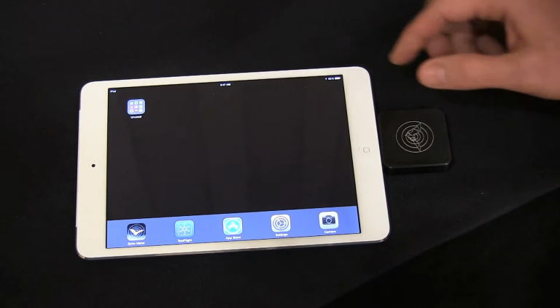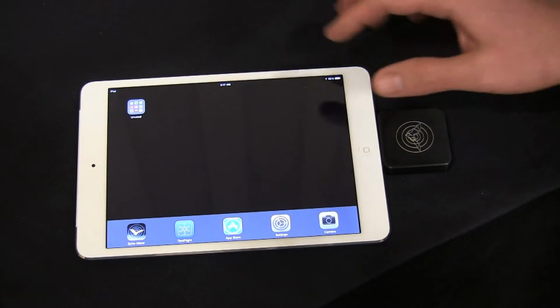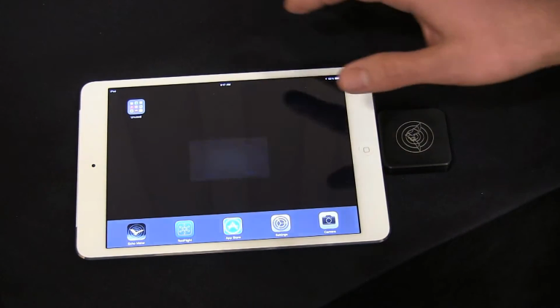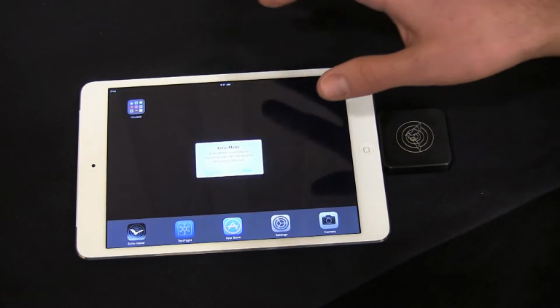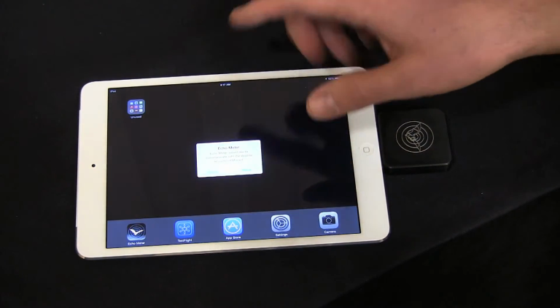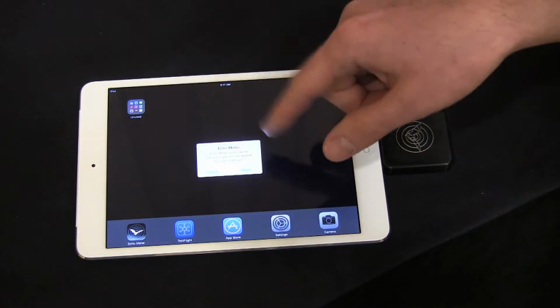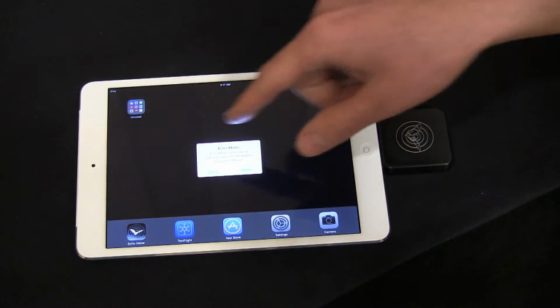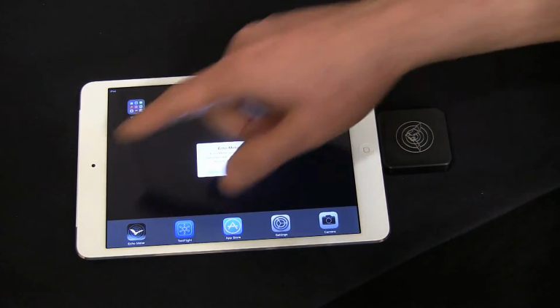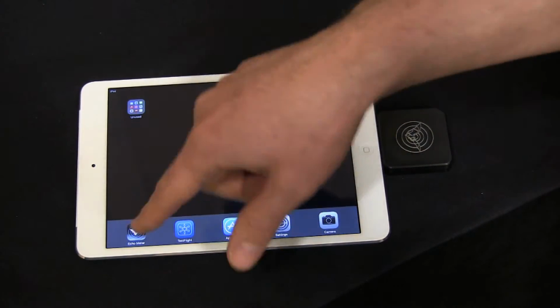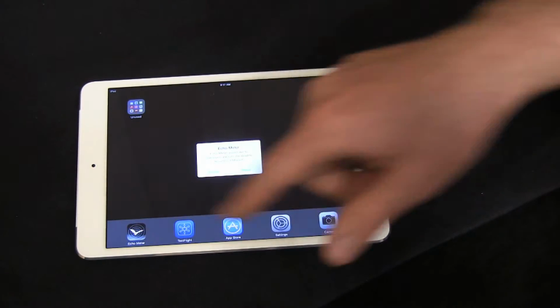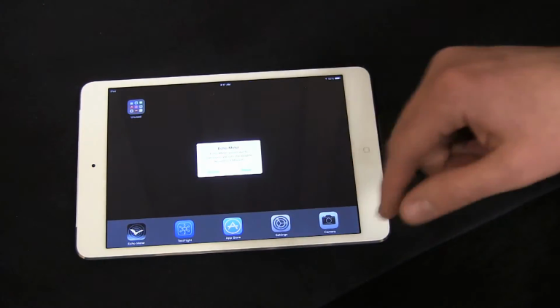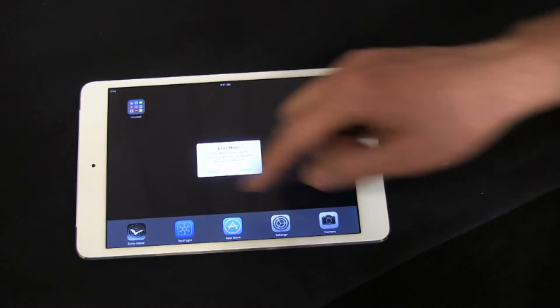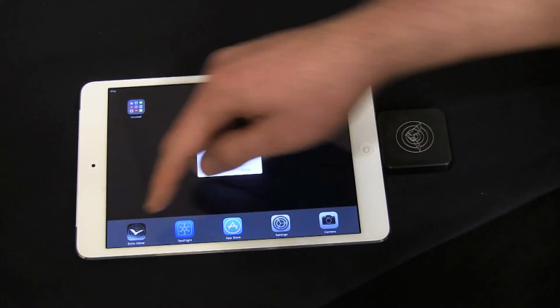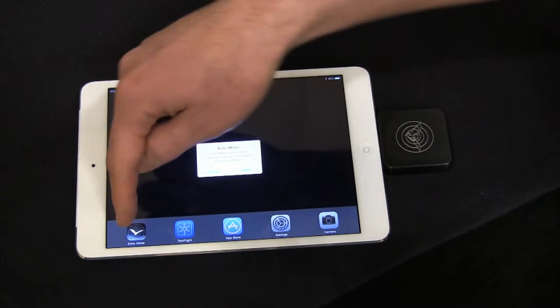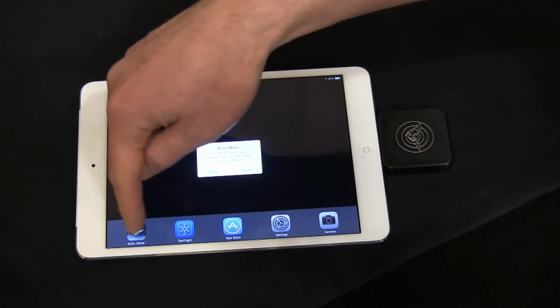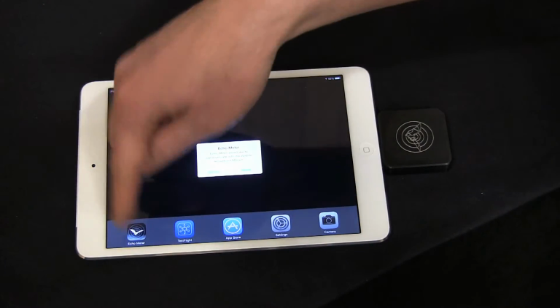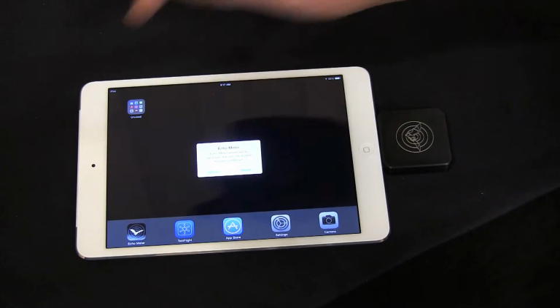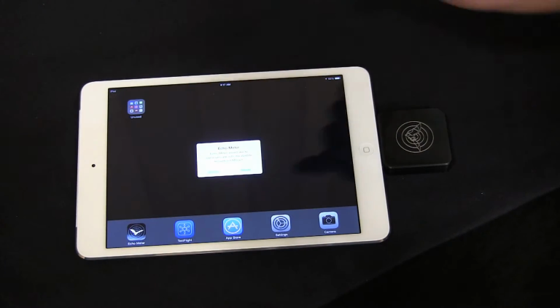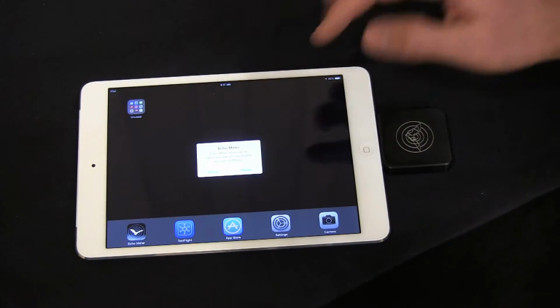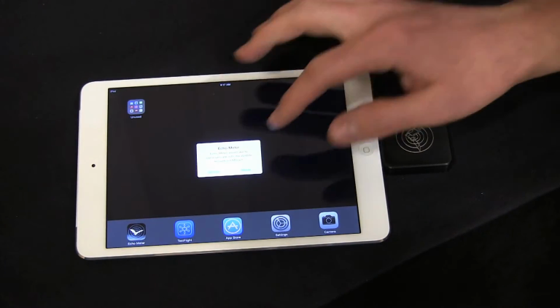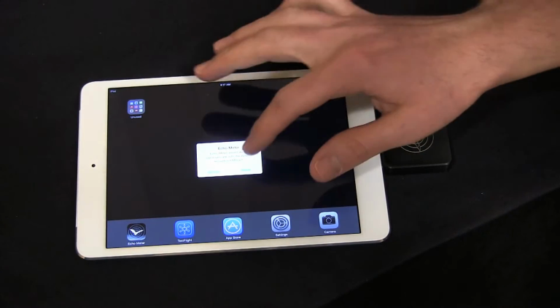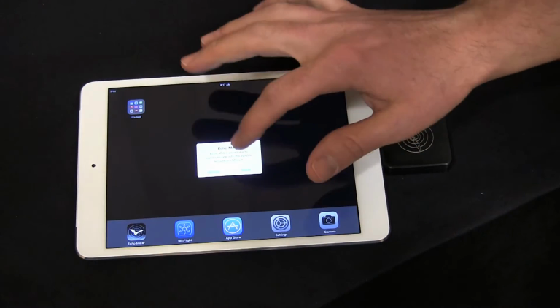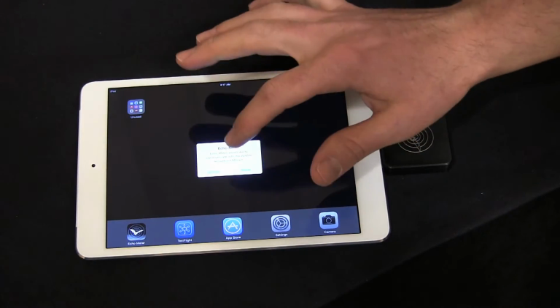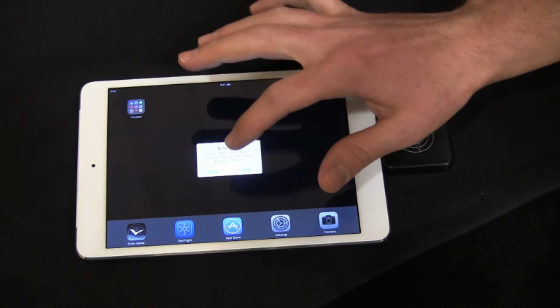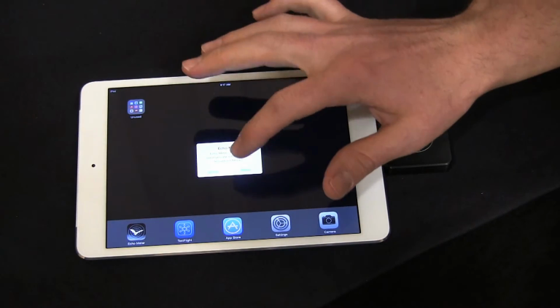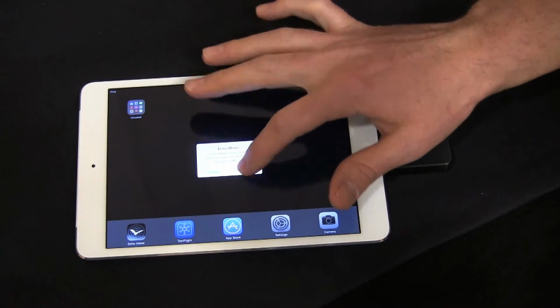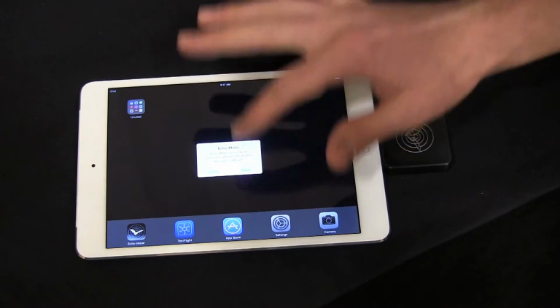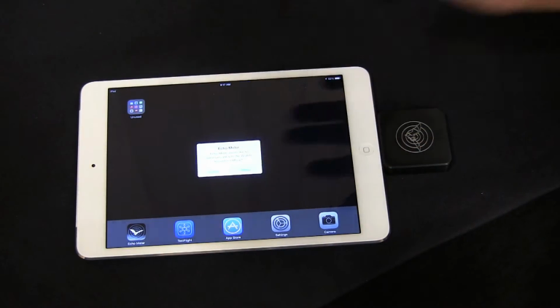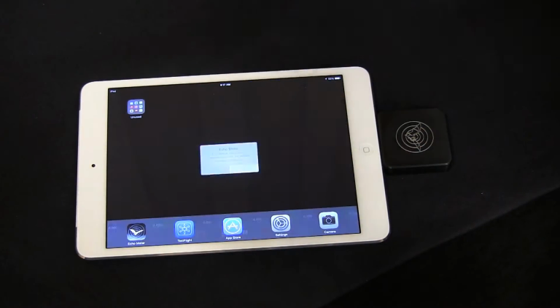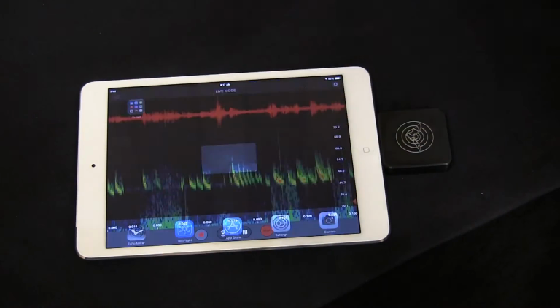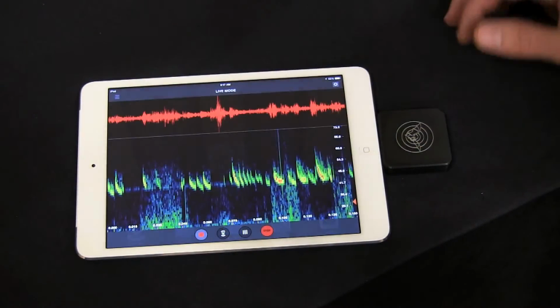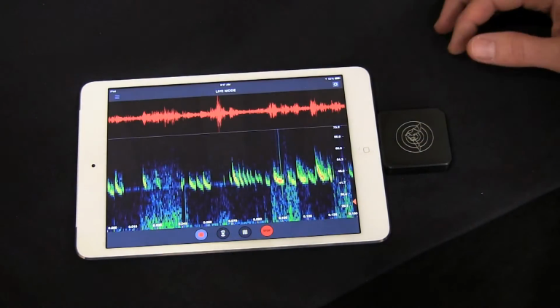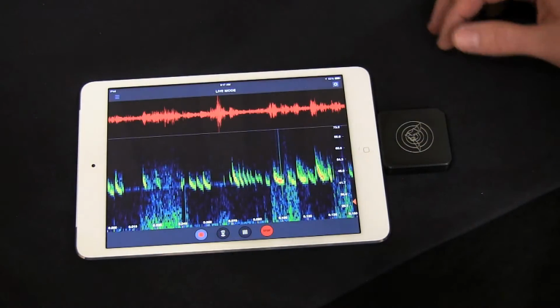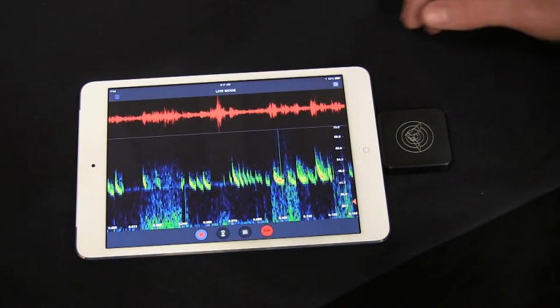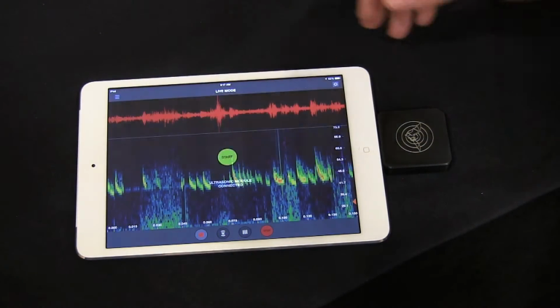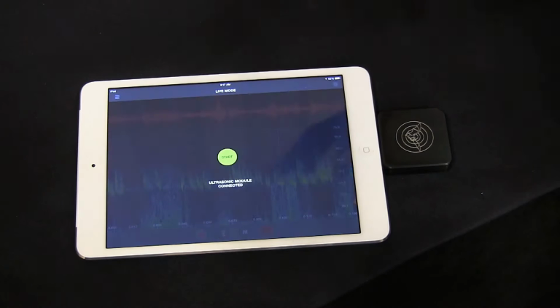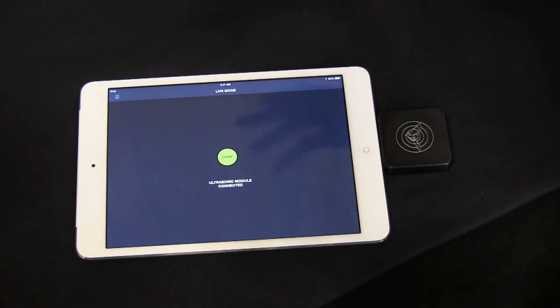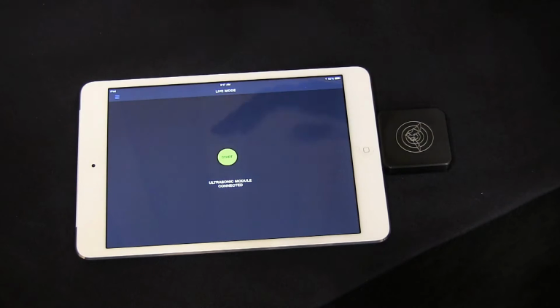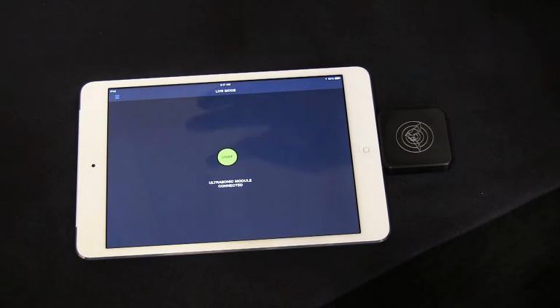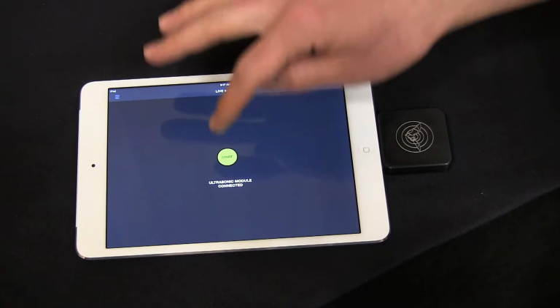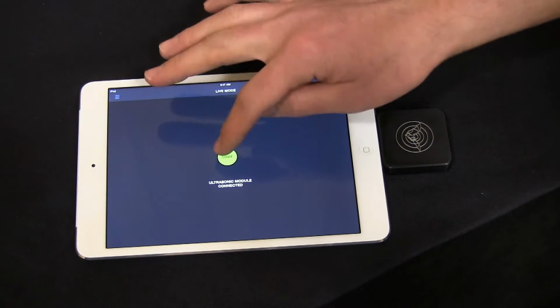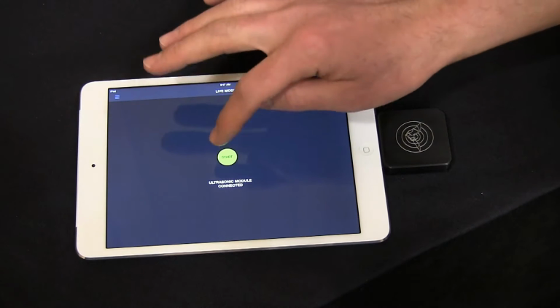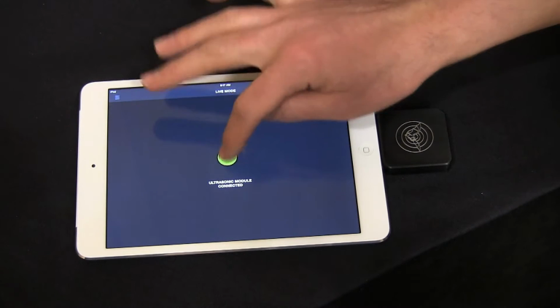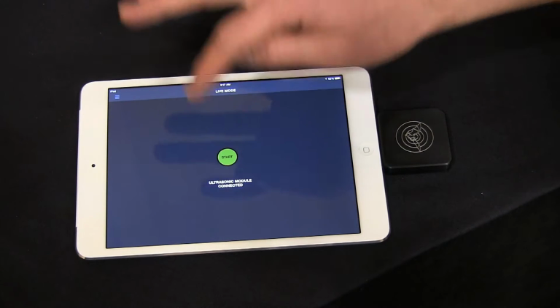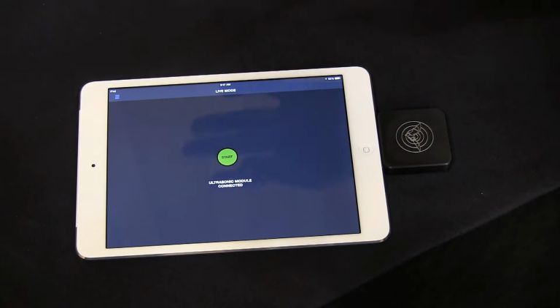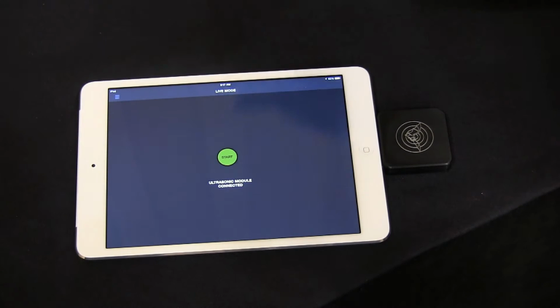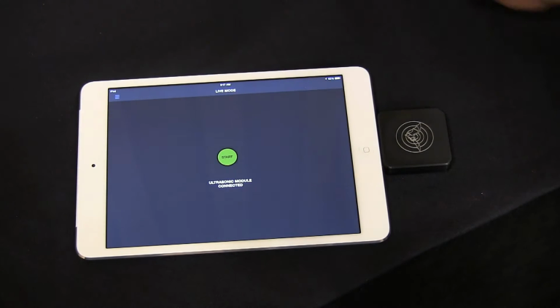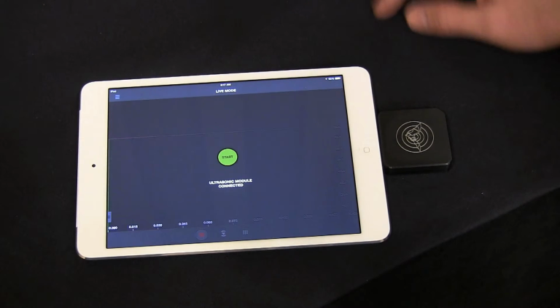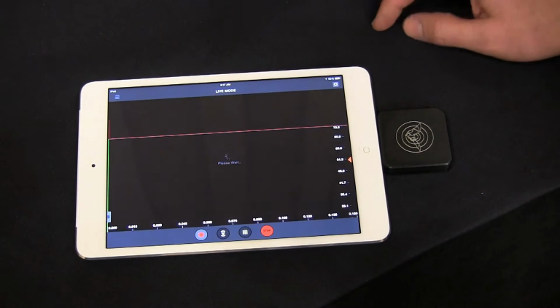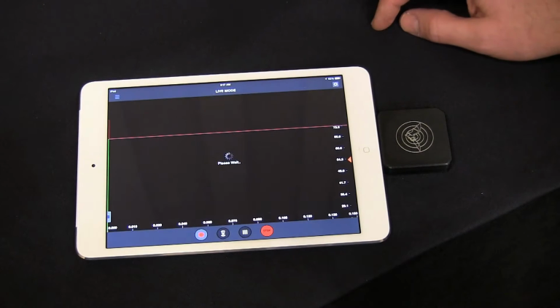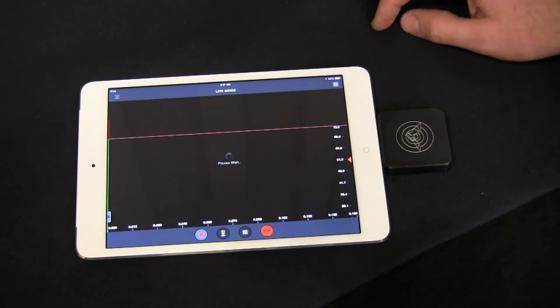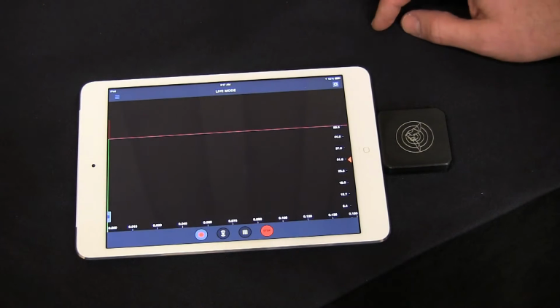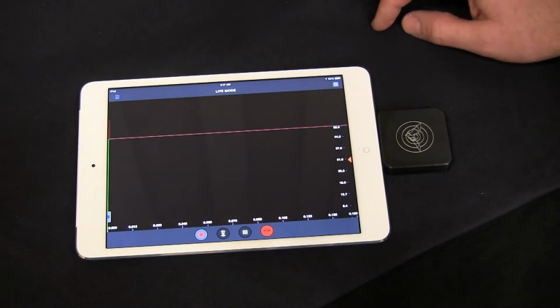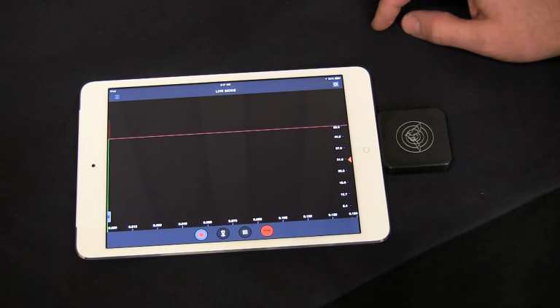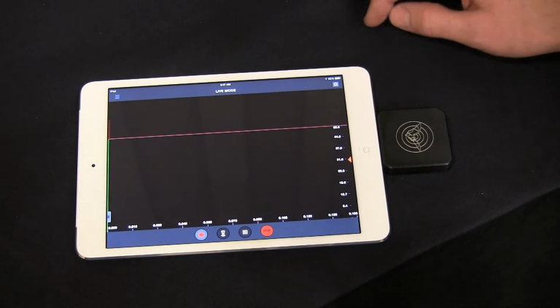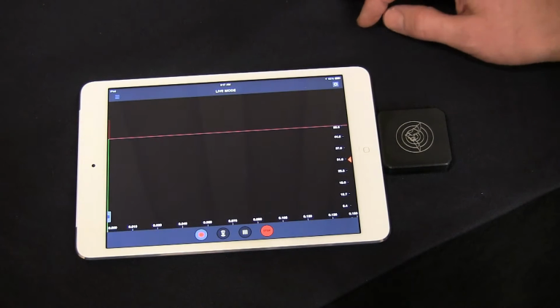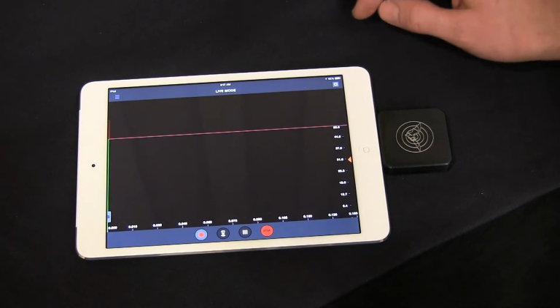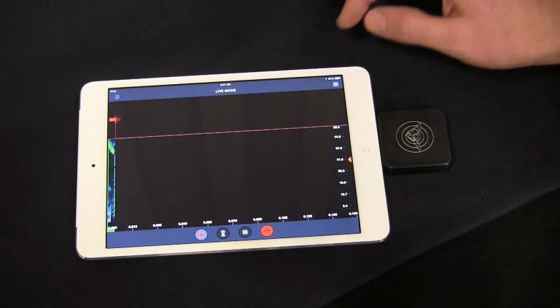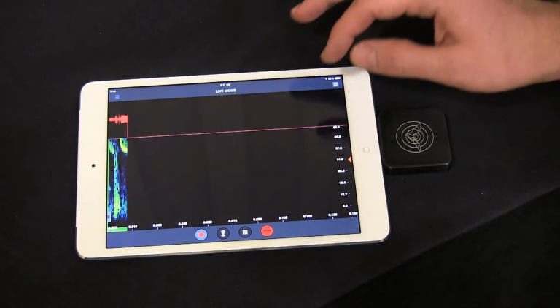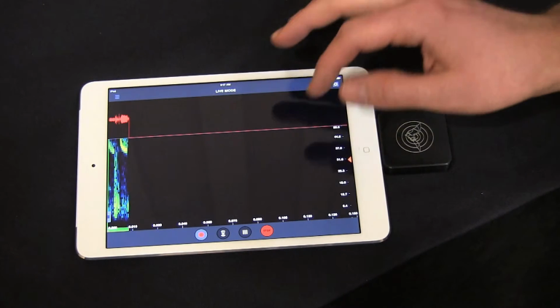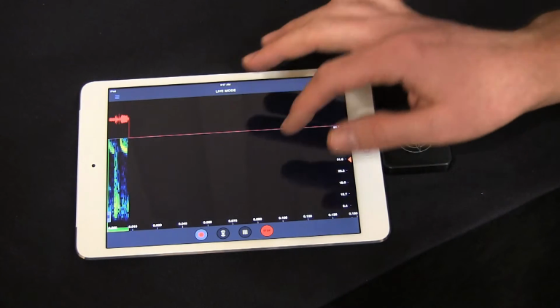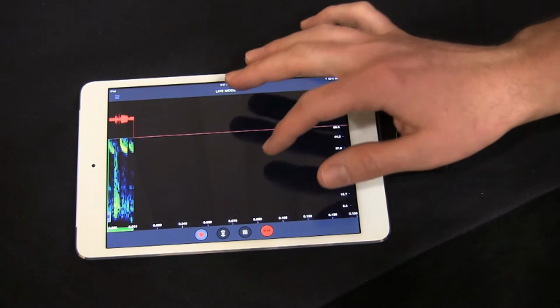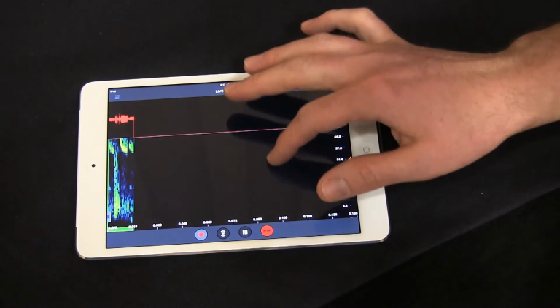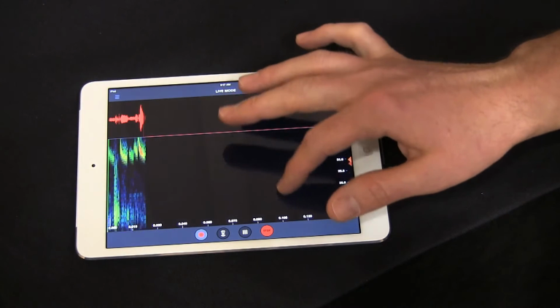Plug the device into the iPad or iPhone. It knows which app it wants to talk to — it's that one right there. We say allow, and press start, and you're monitoring bats.